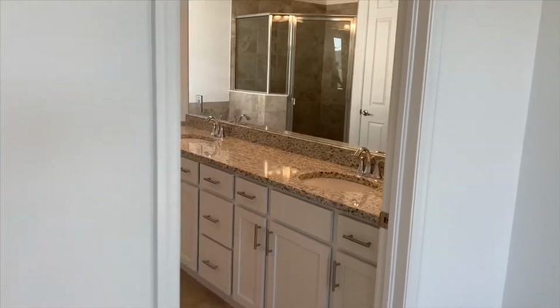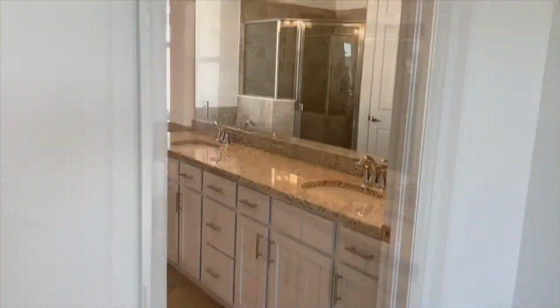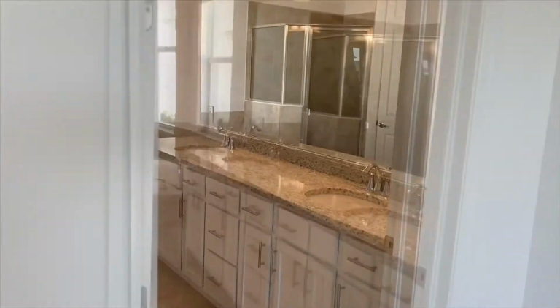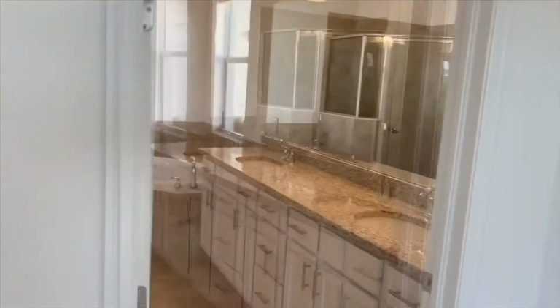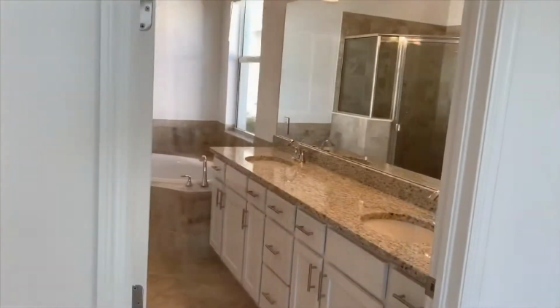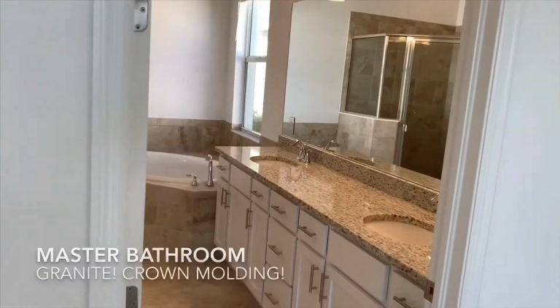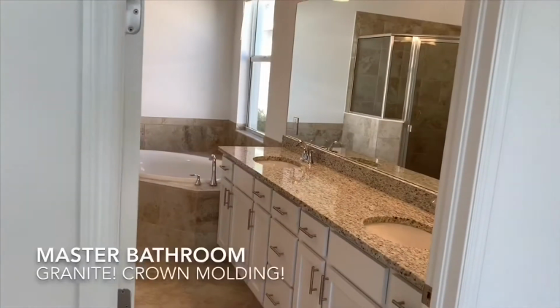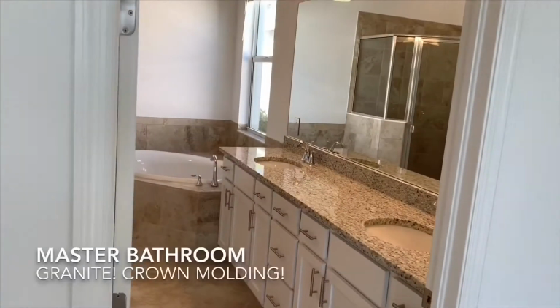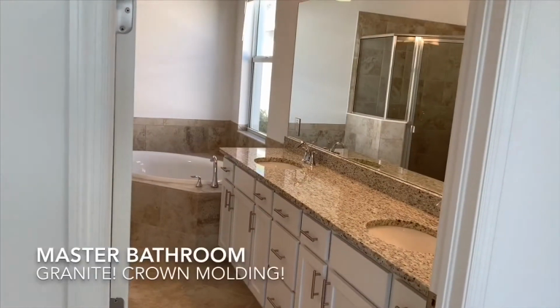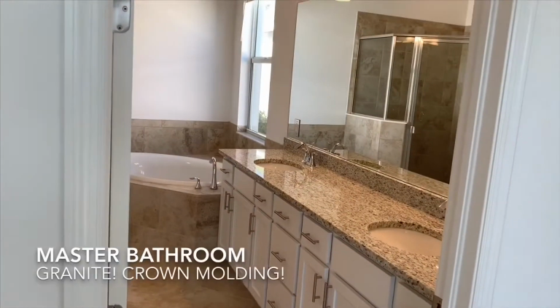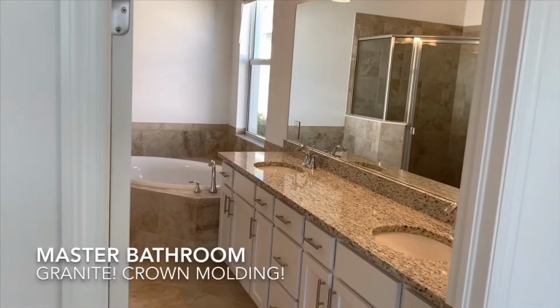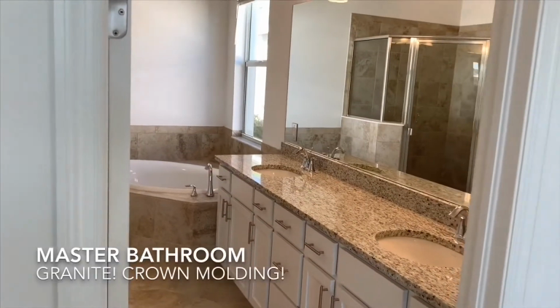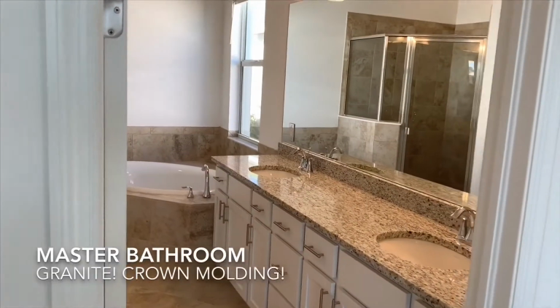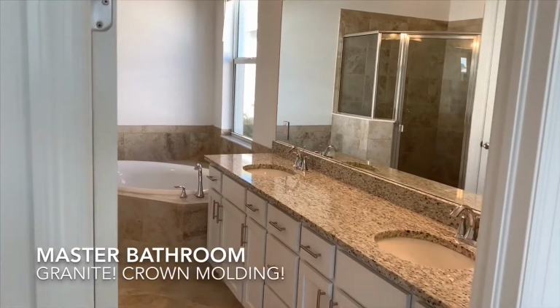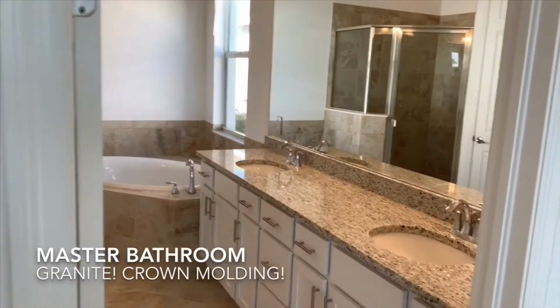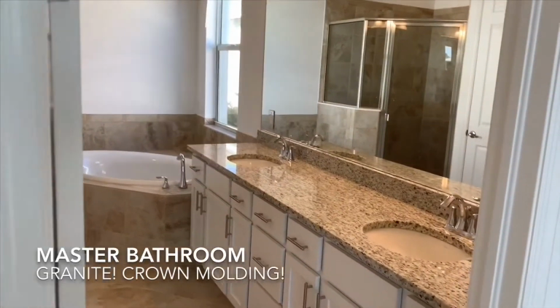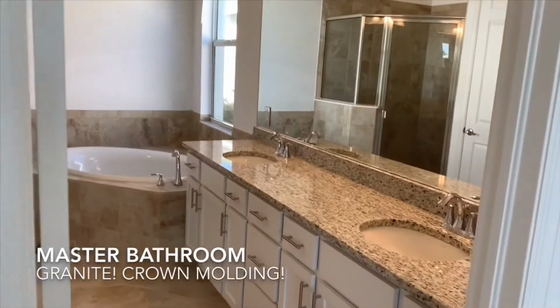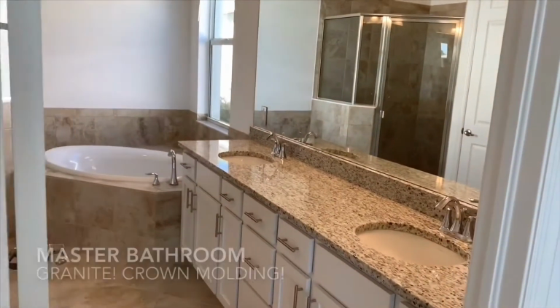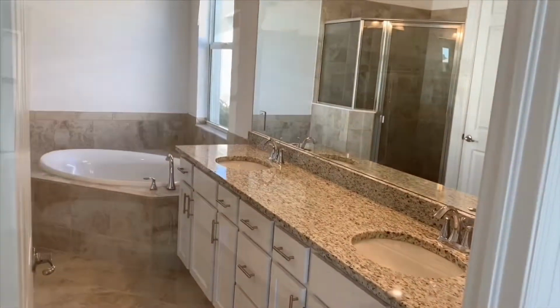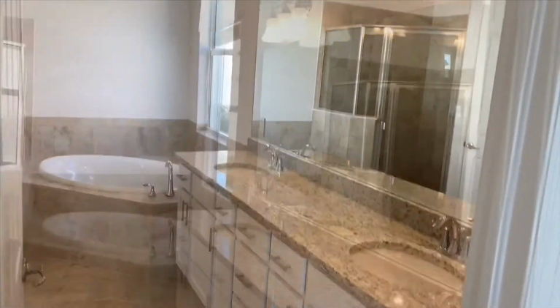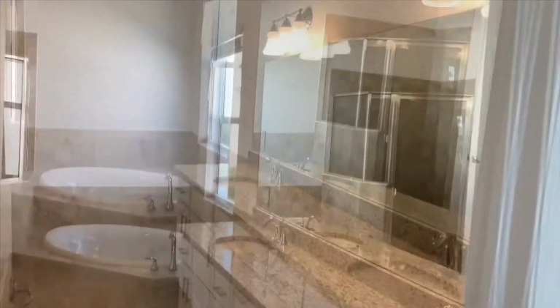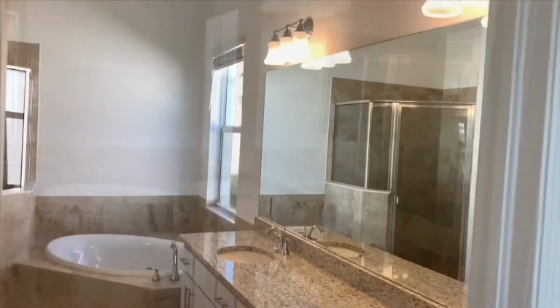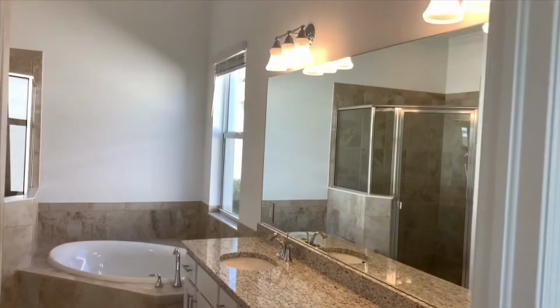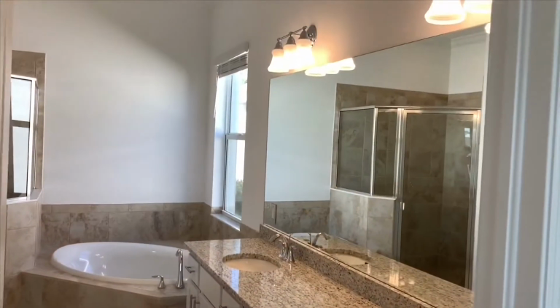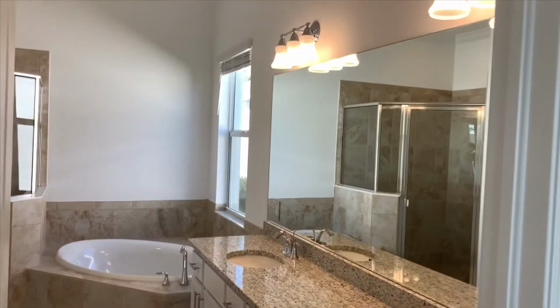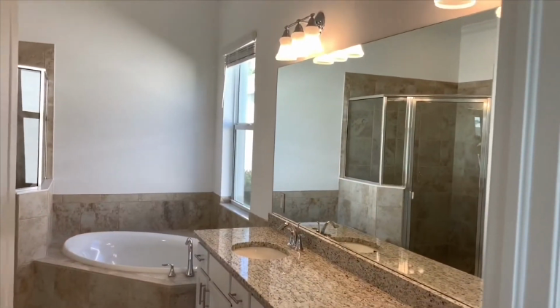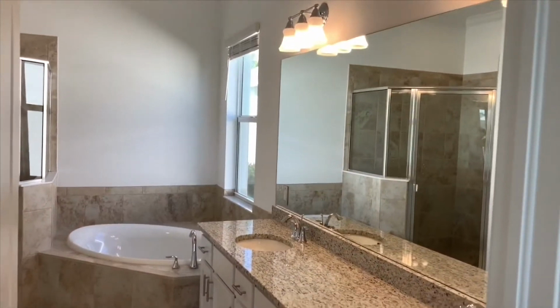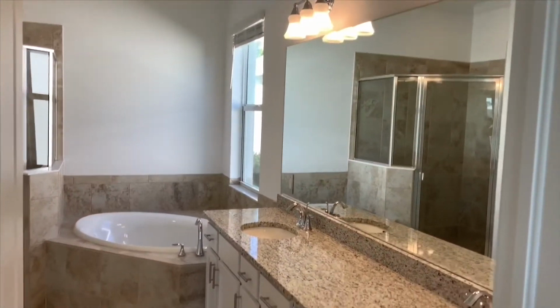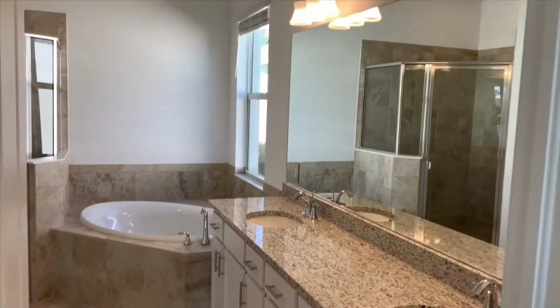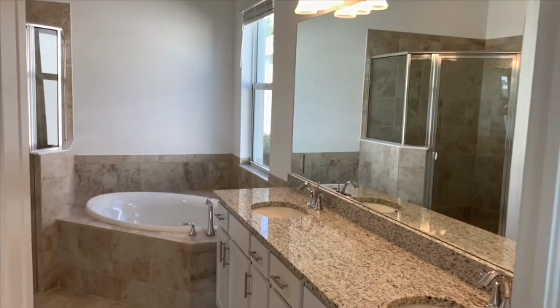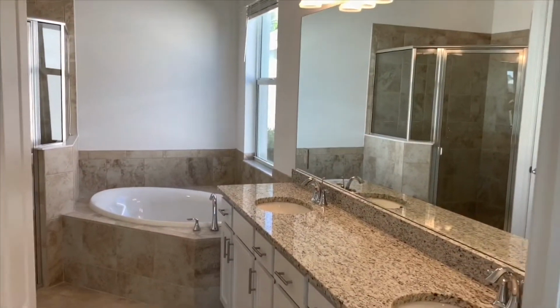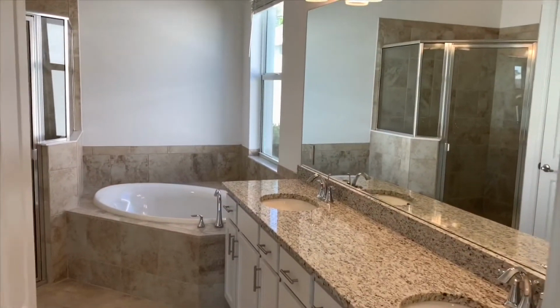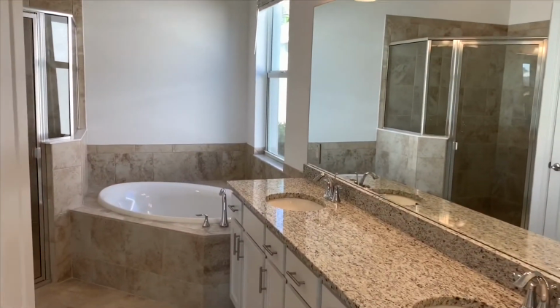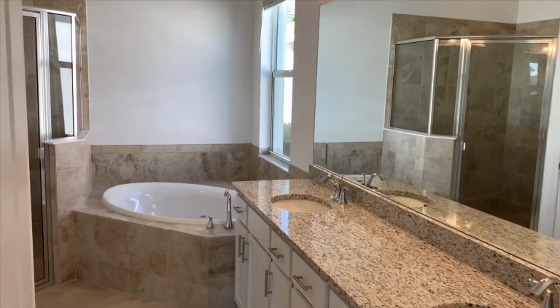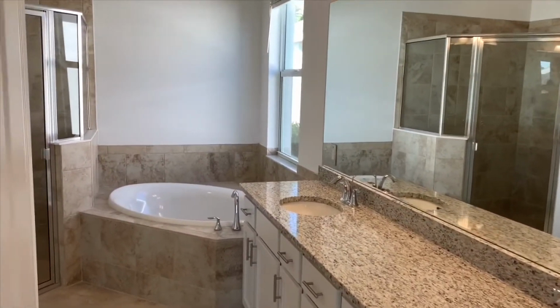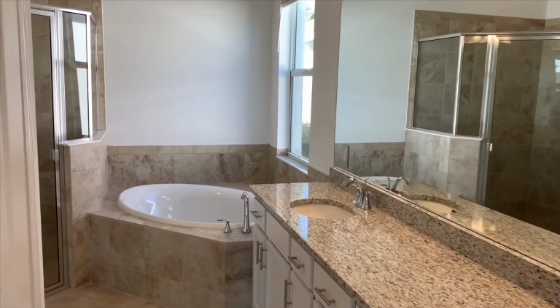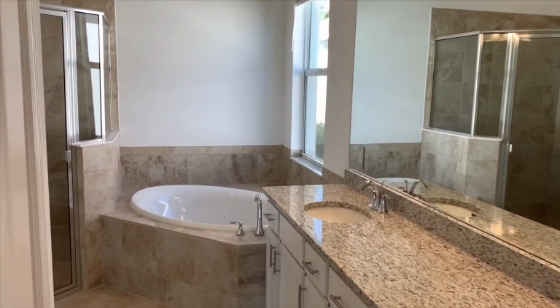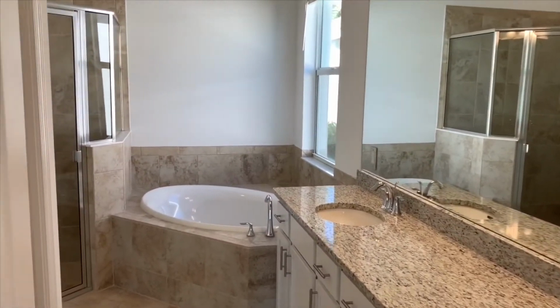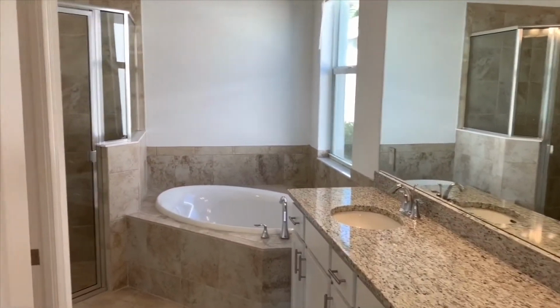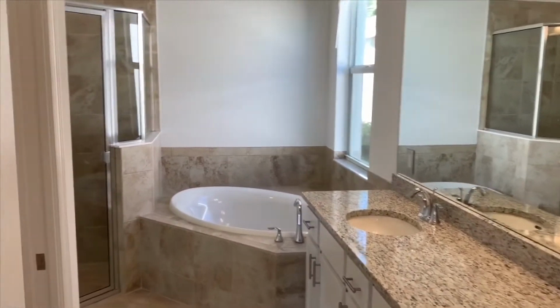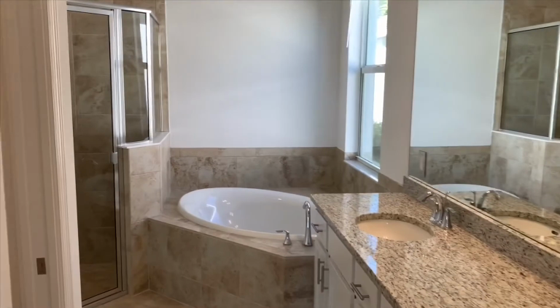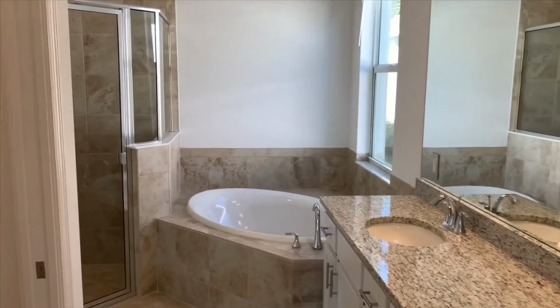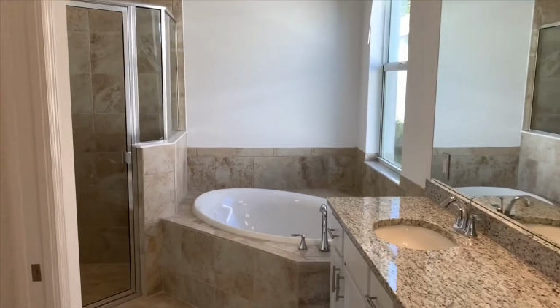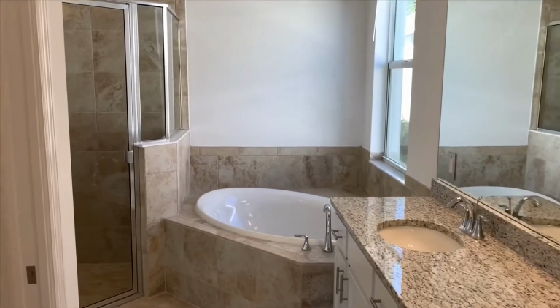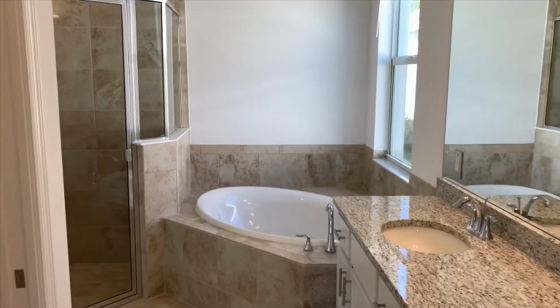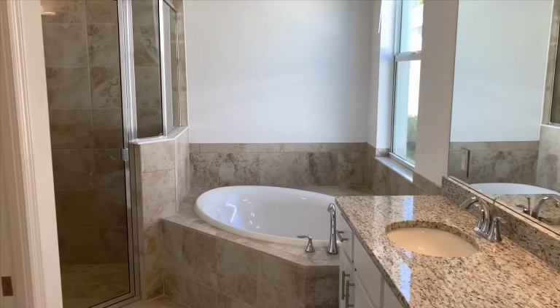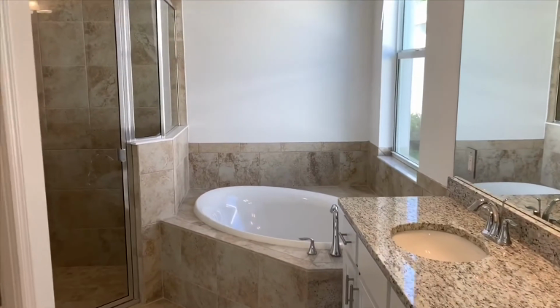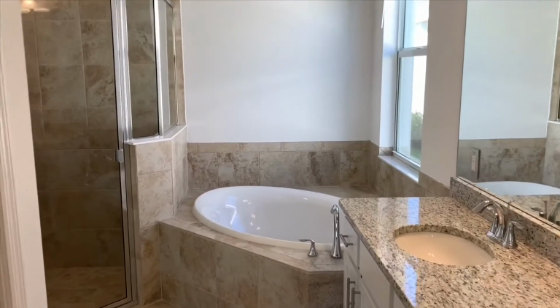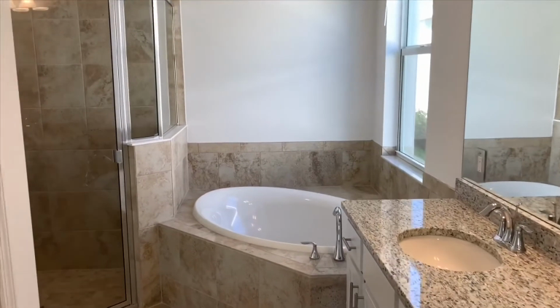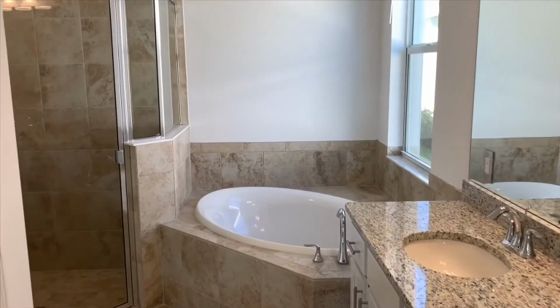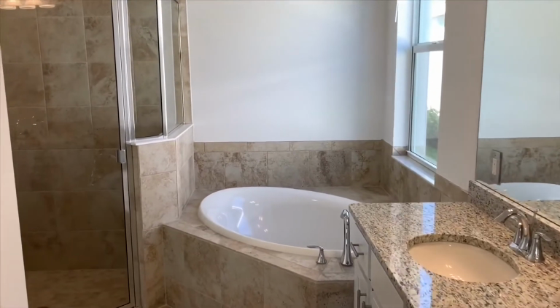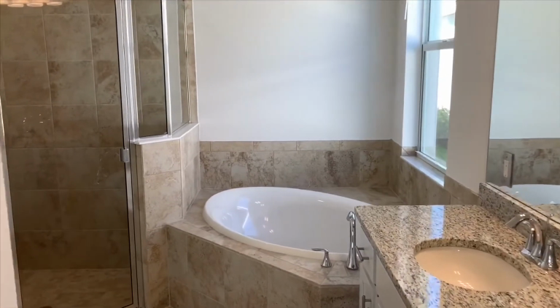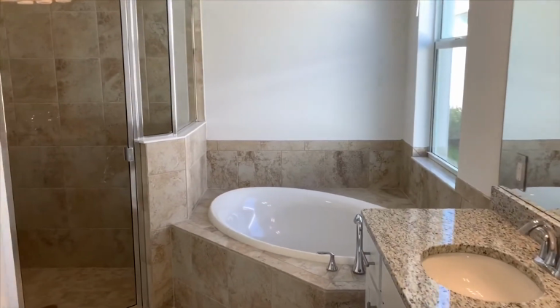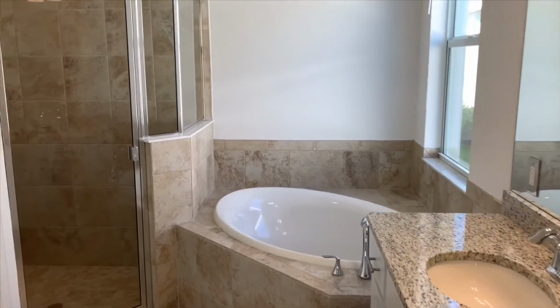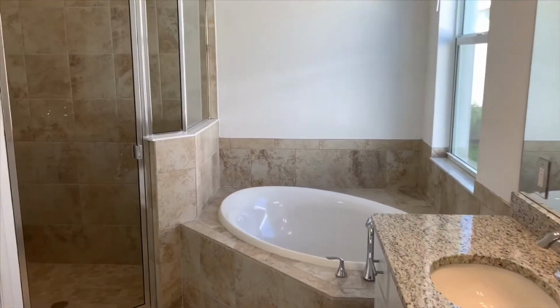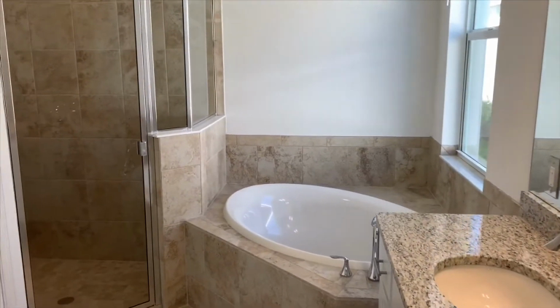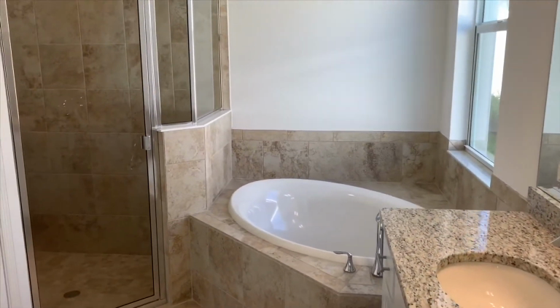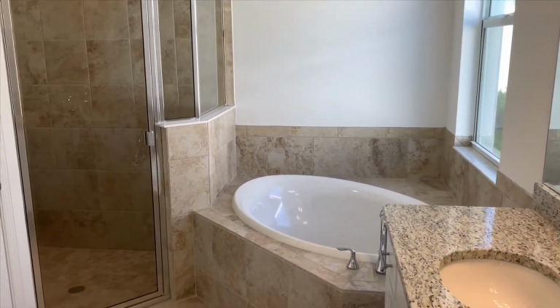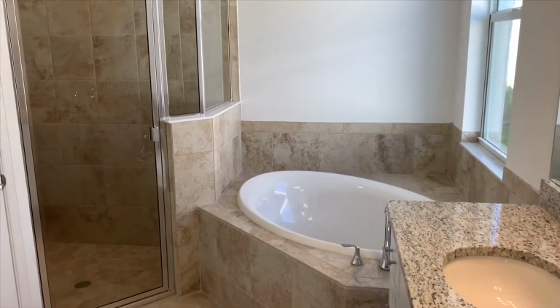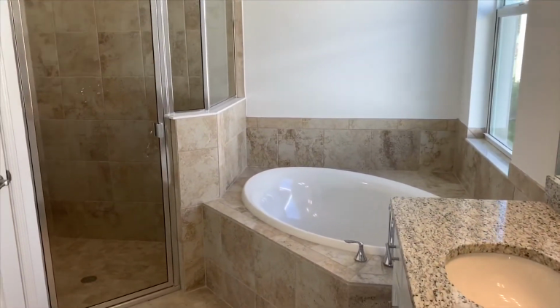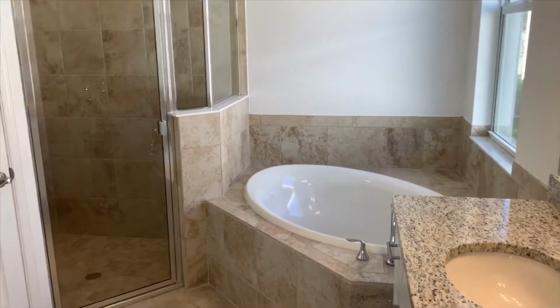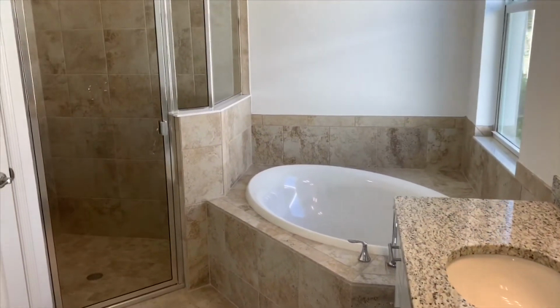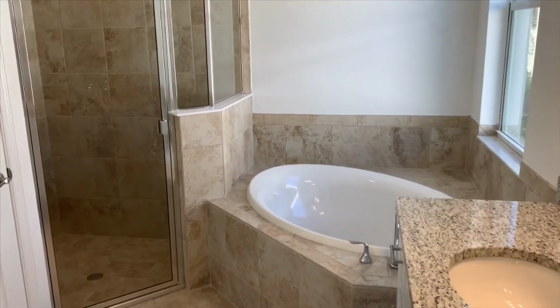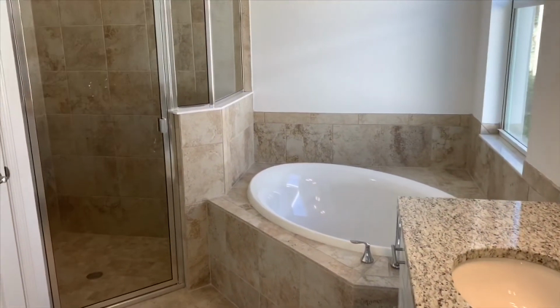The master bath in this home offers his and hers sinks, a separate tub and shower, and a nice sized linen closet.